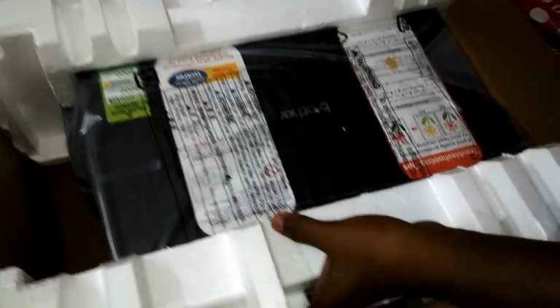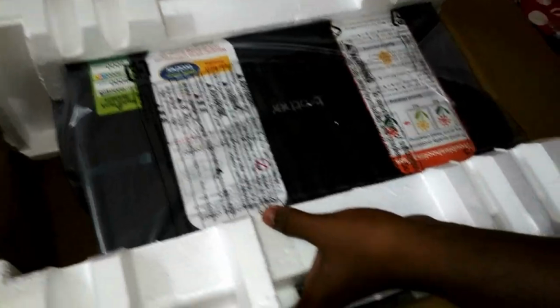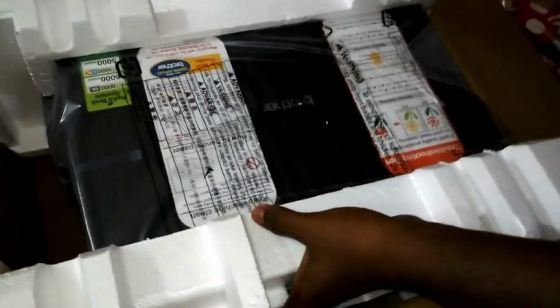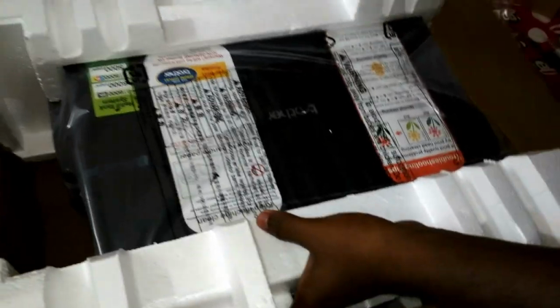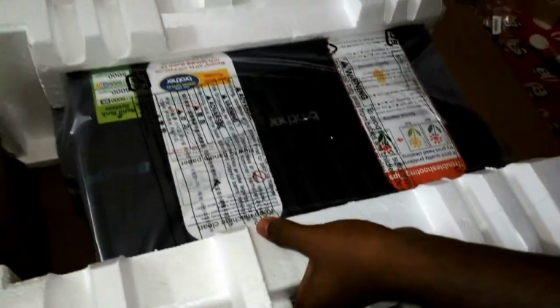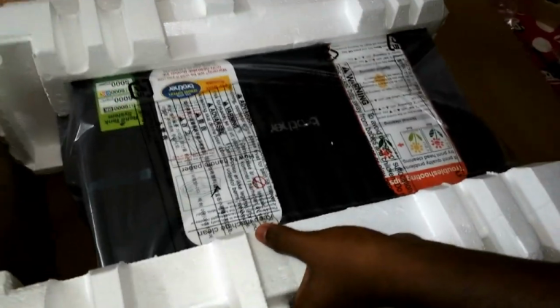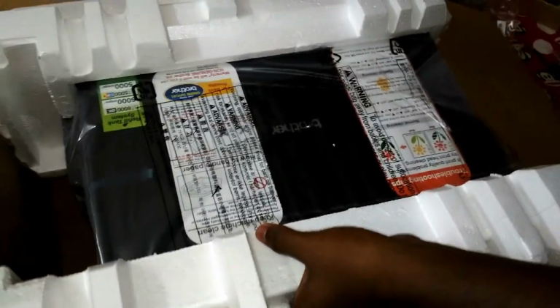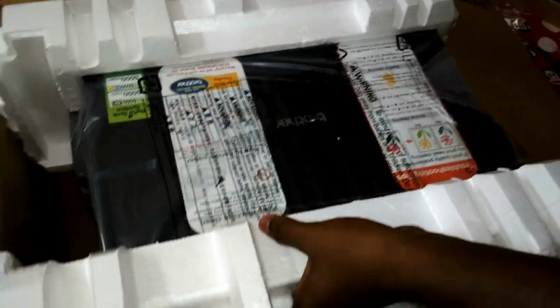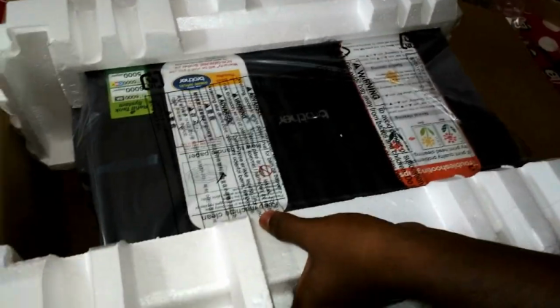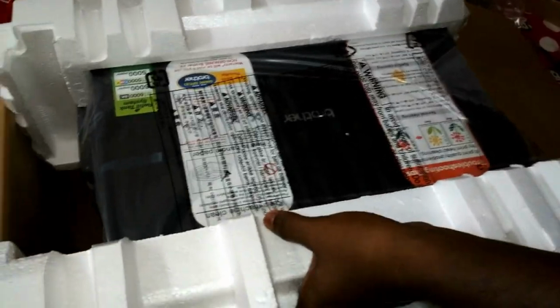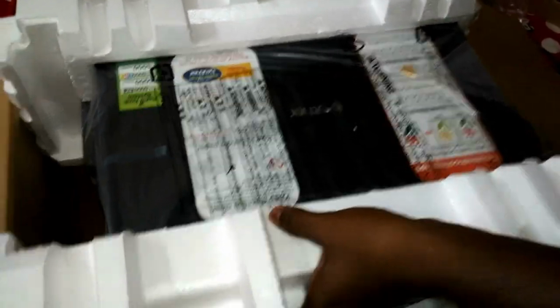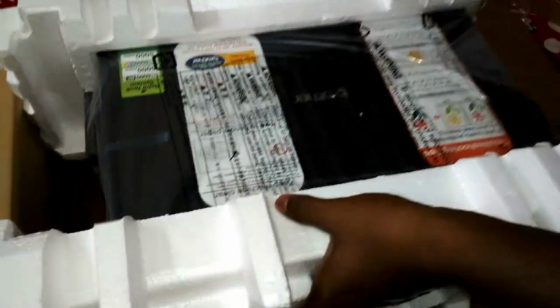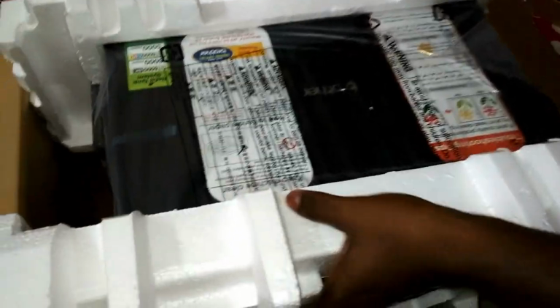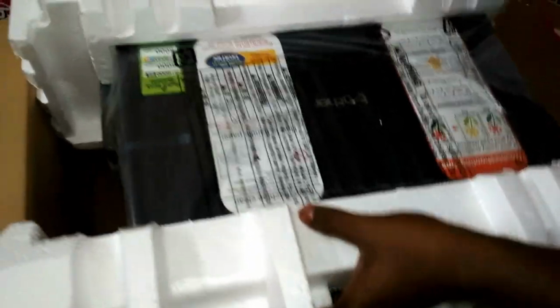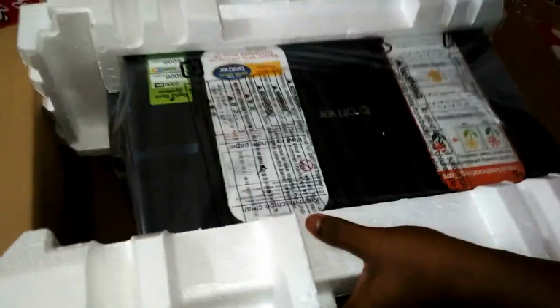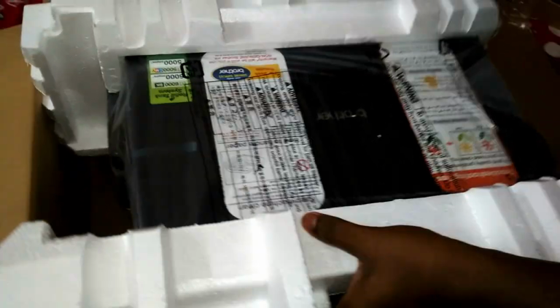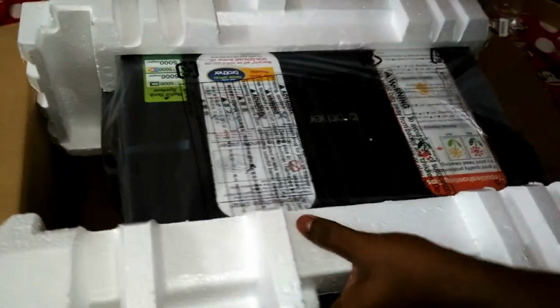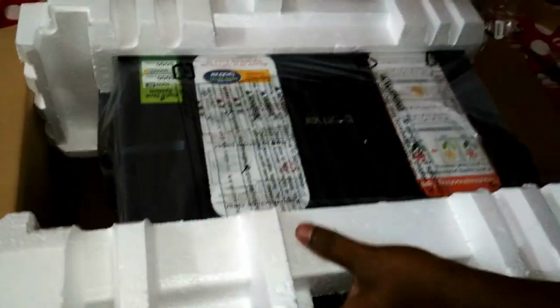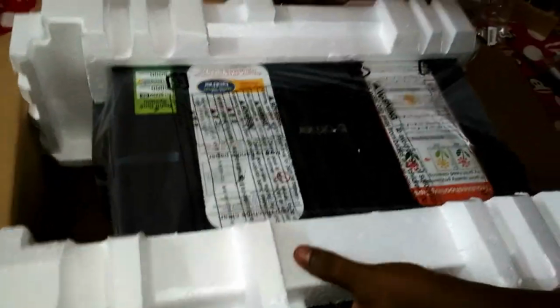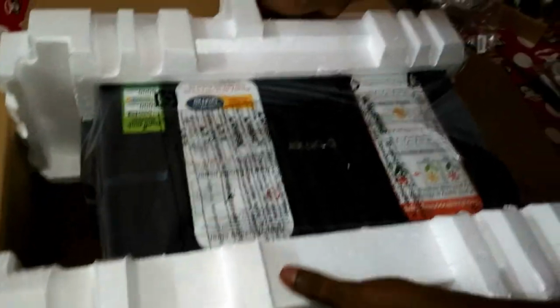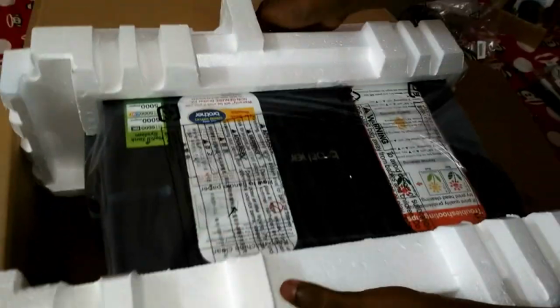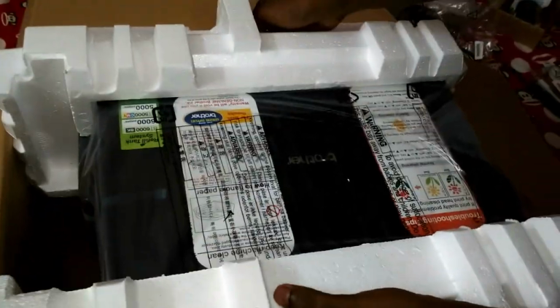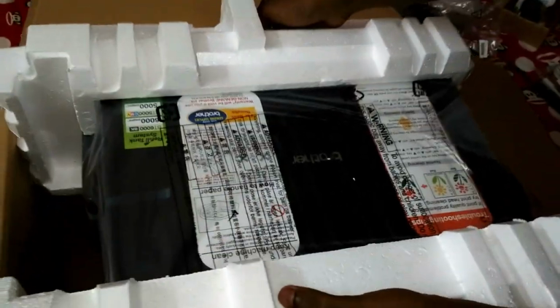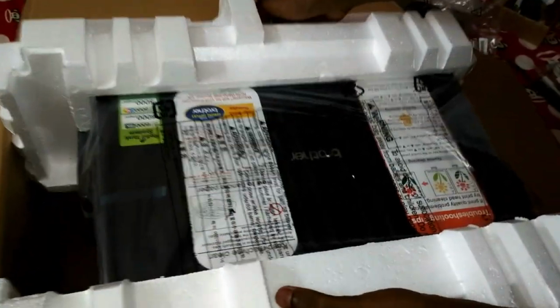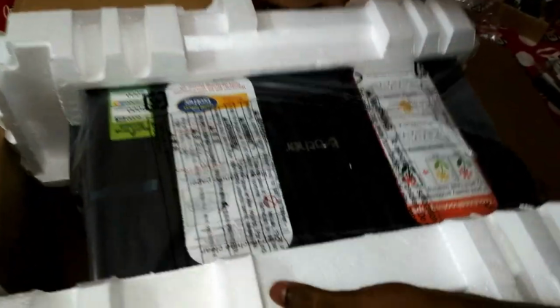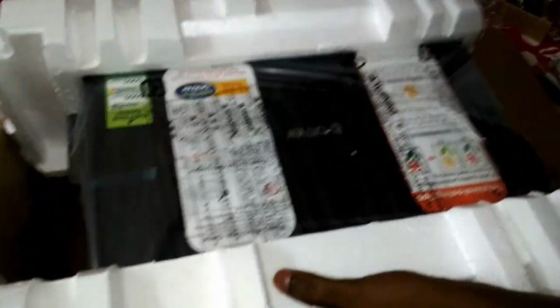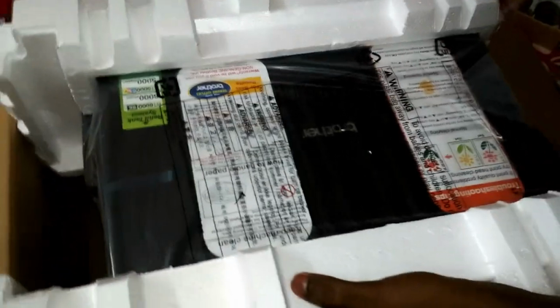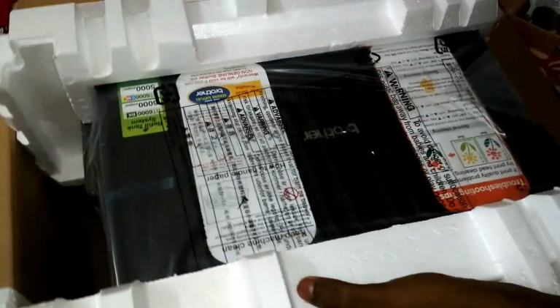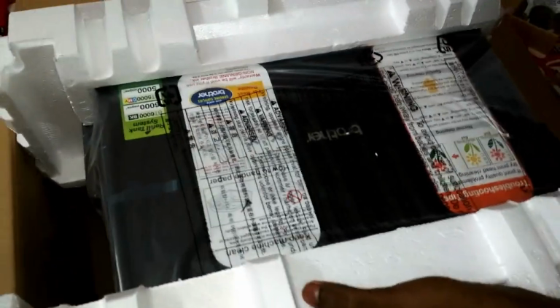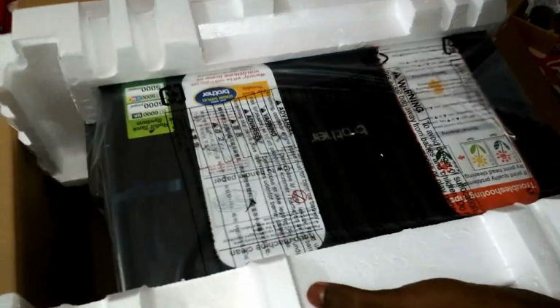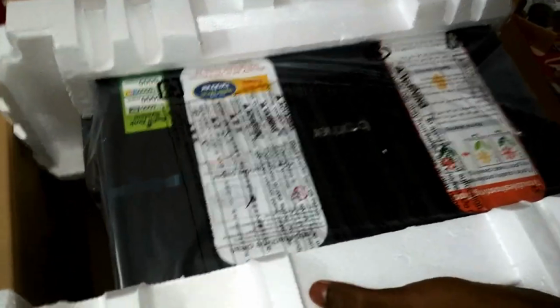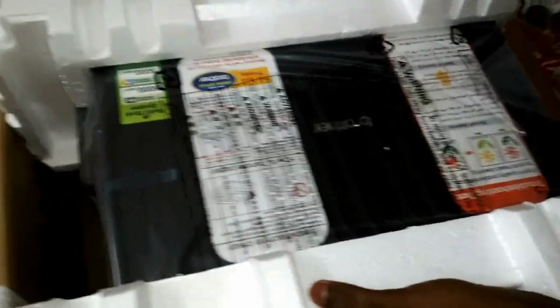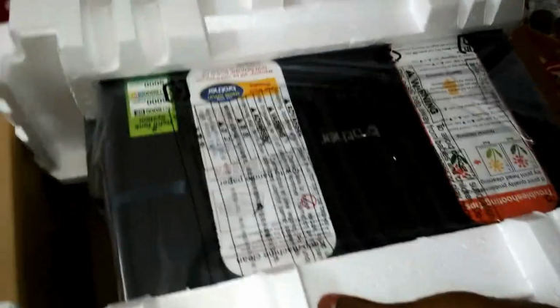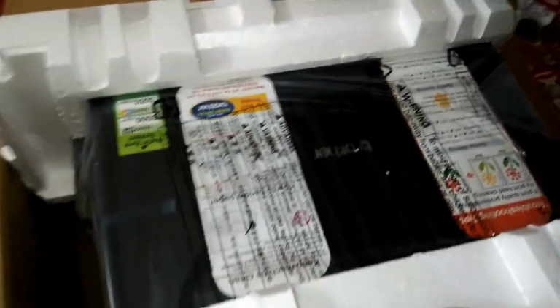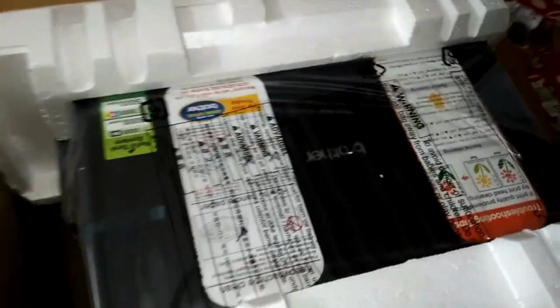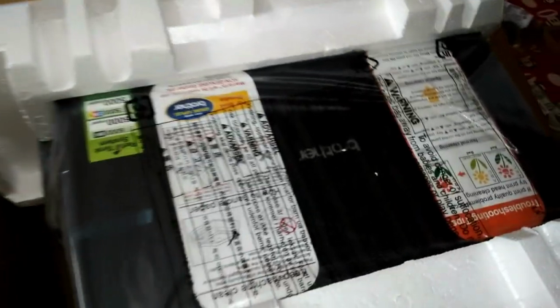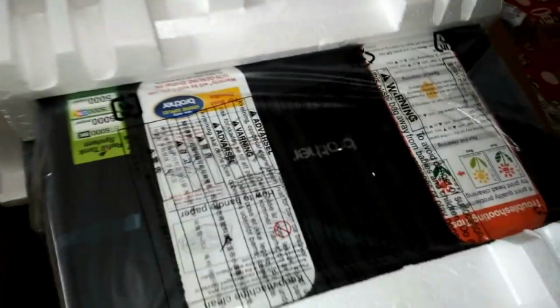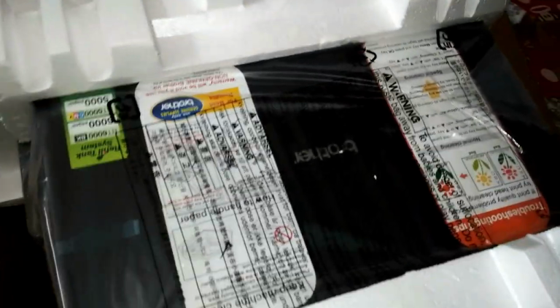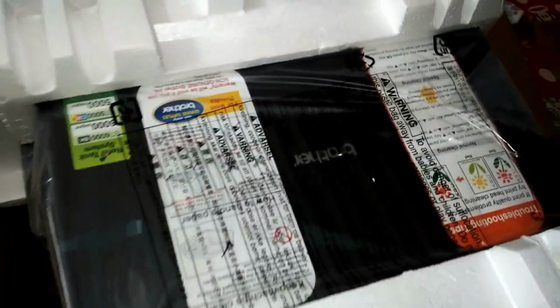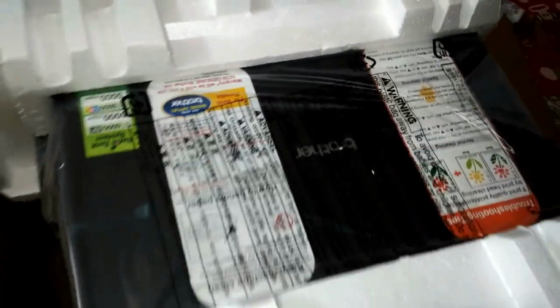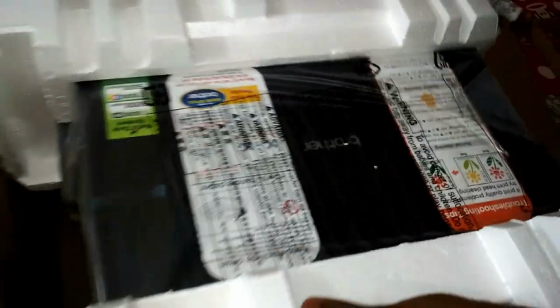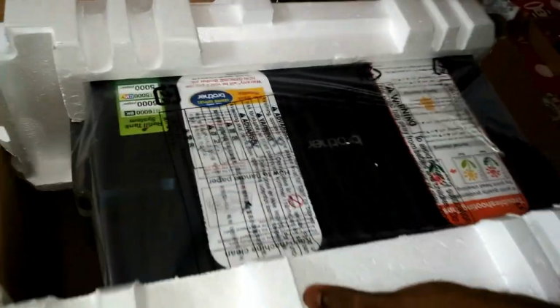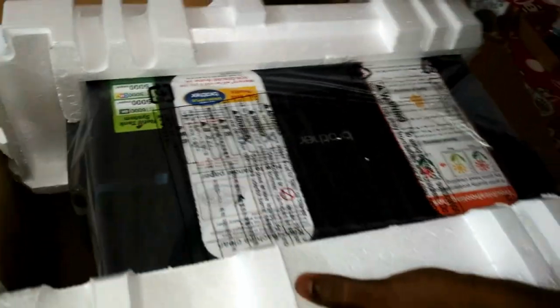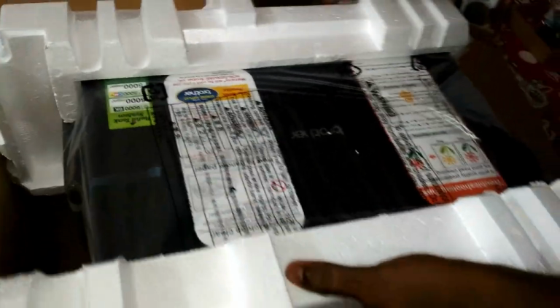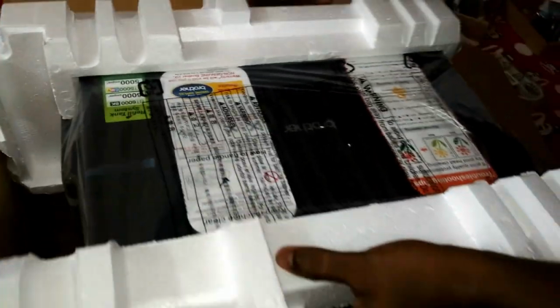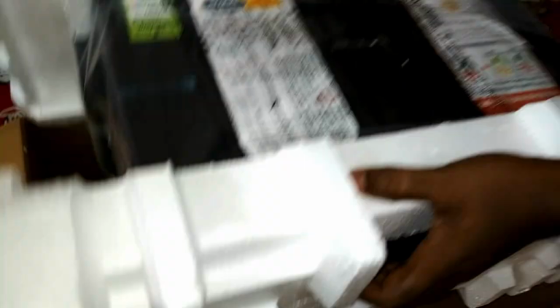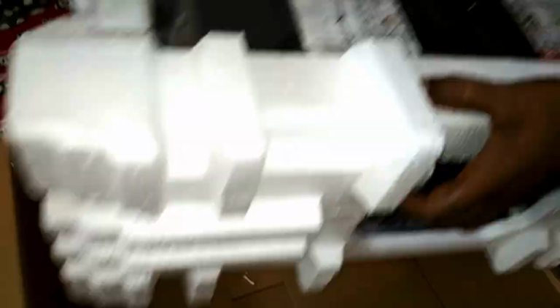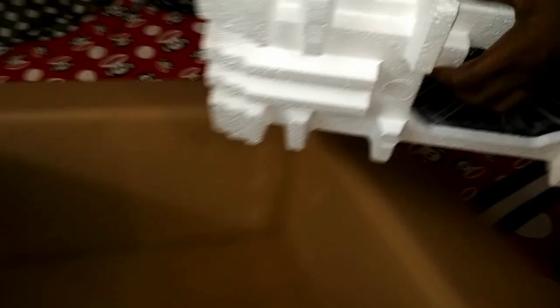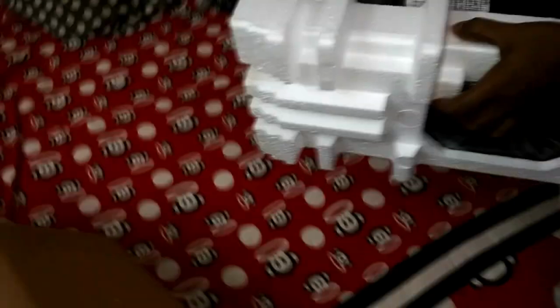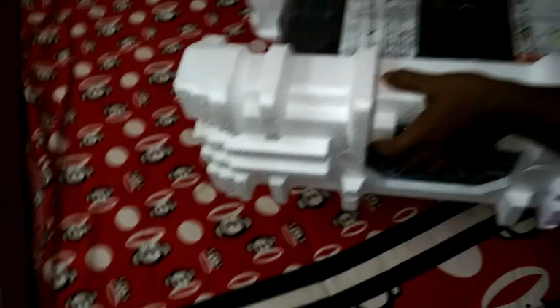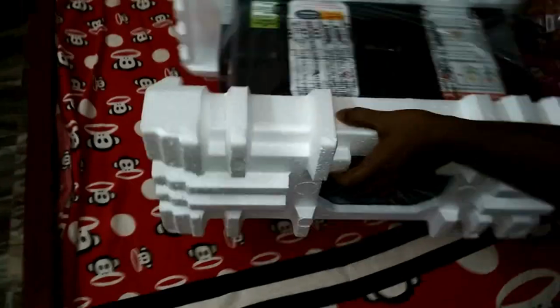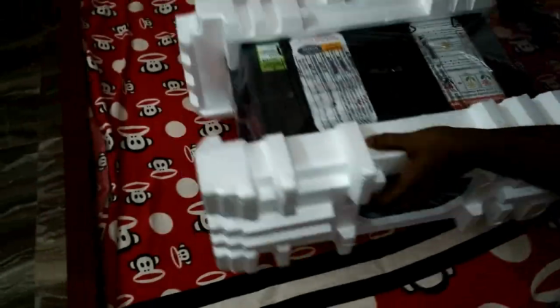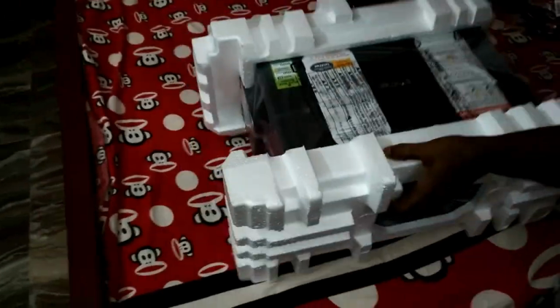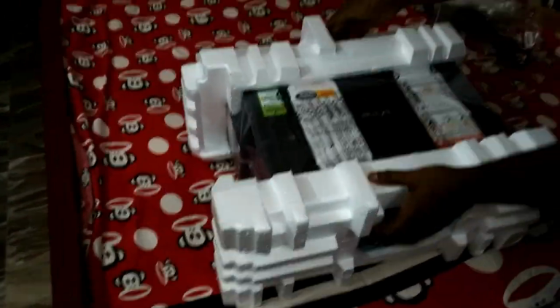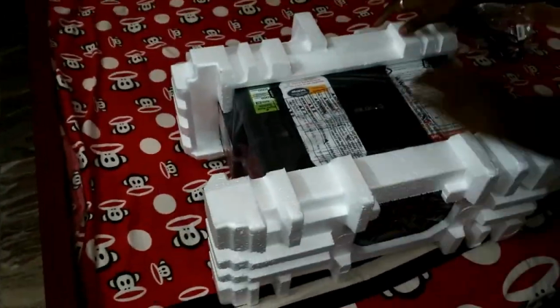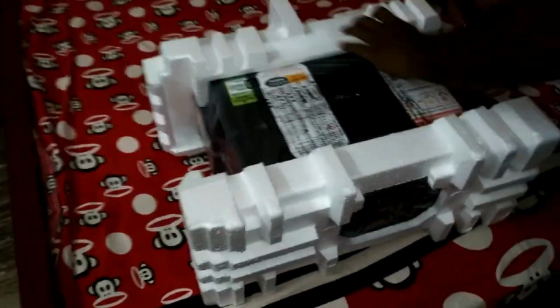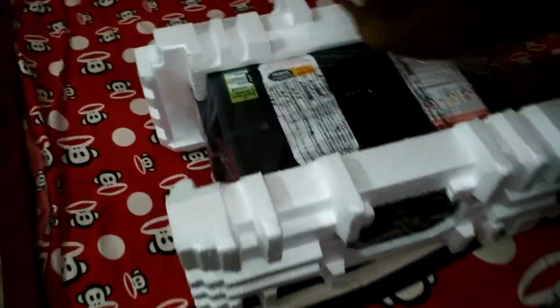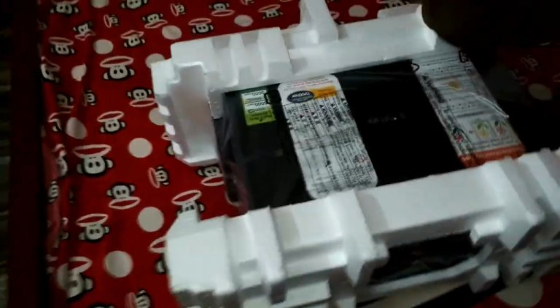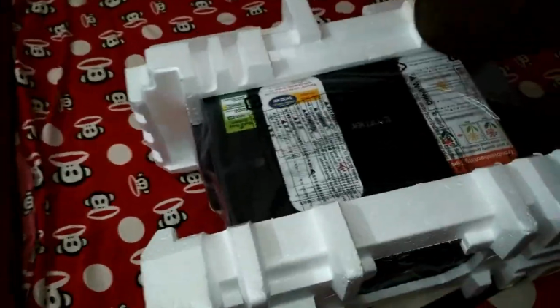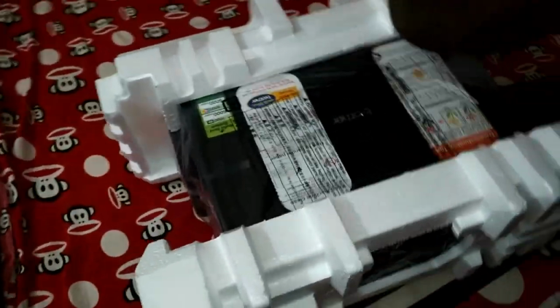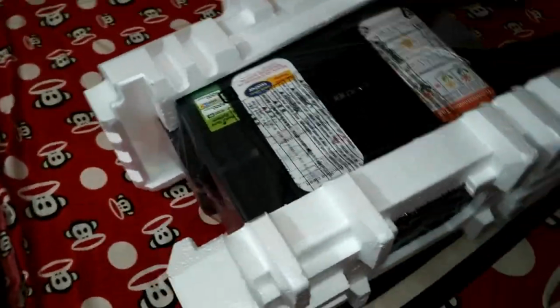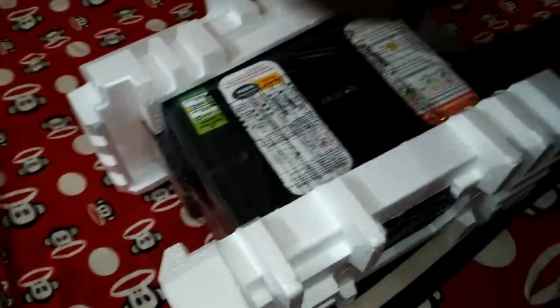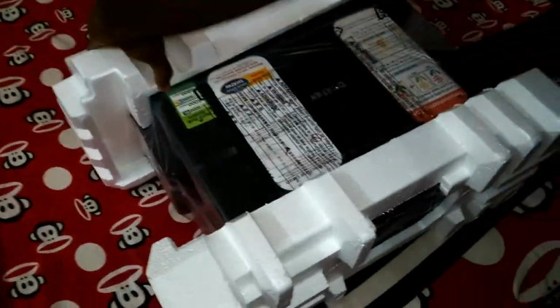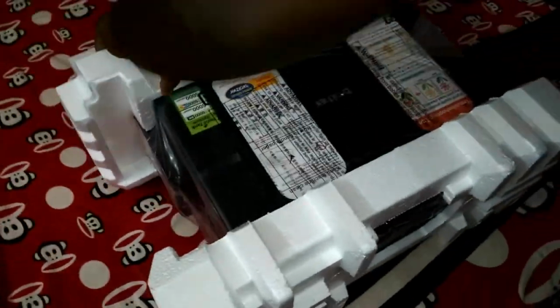Let me take the printer out from the box, and then I will show you how to fill the ink tank and how to connect the printer and cables.